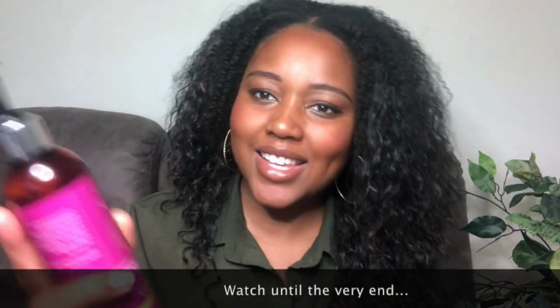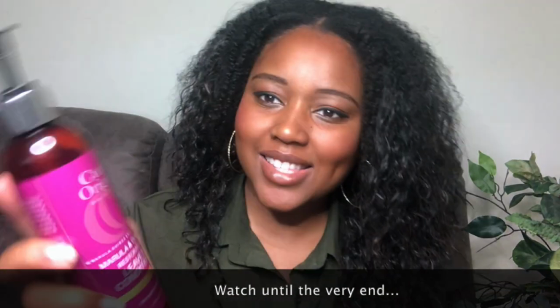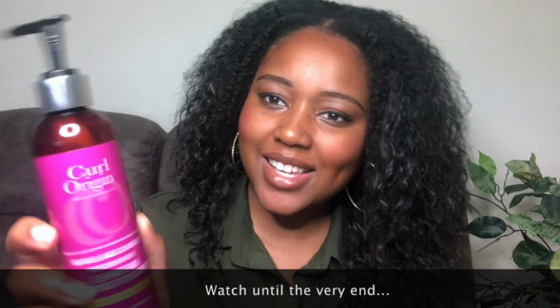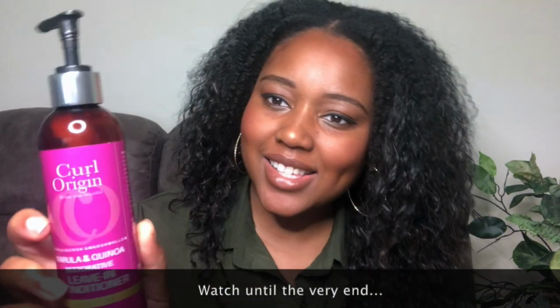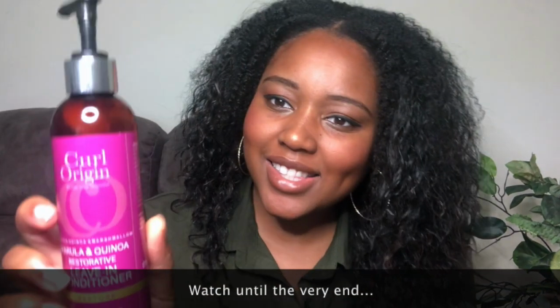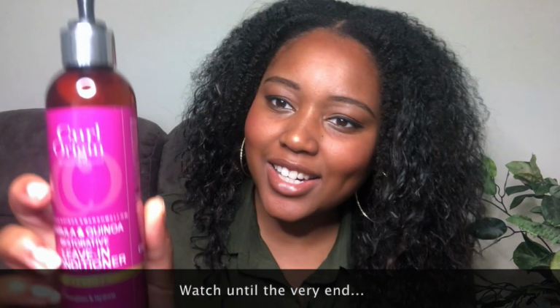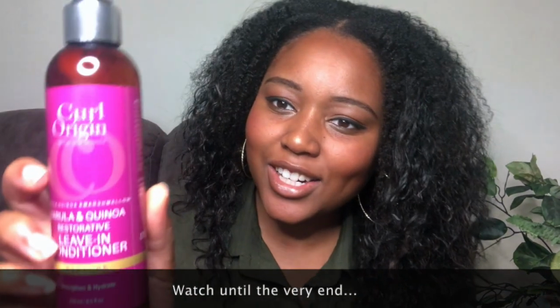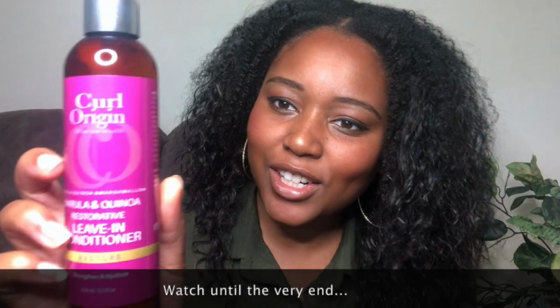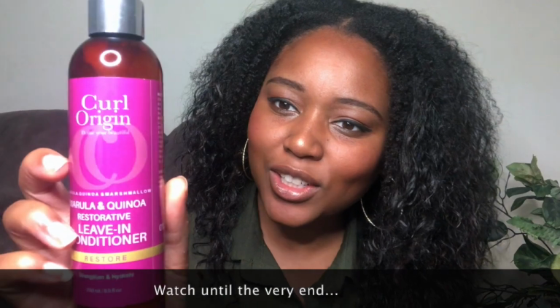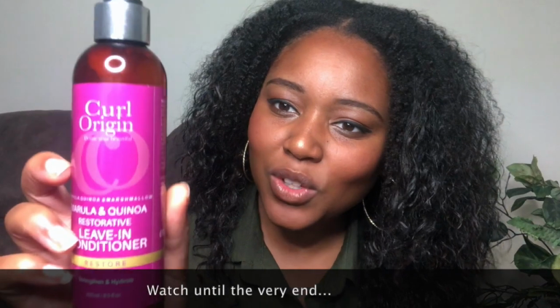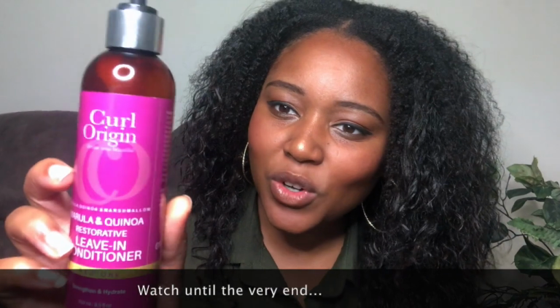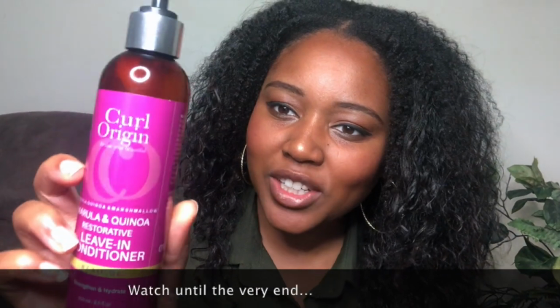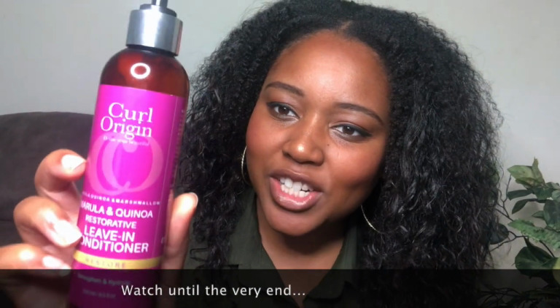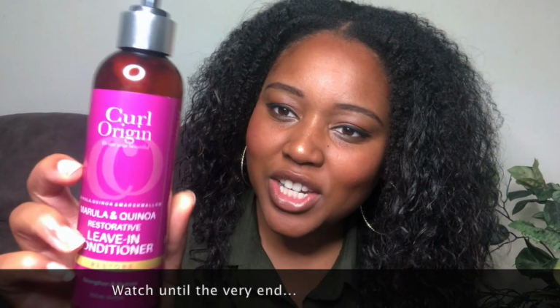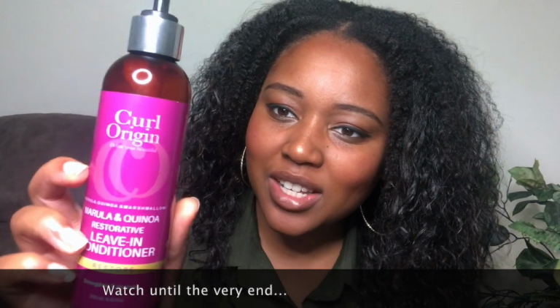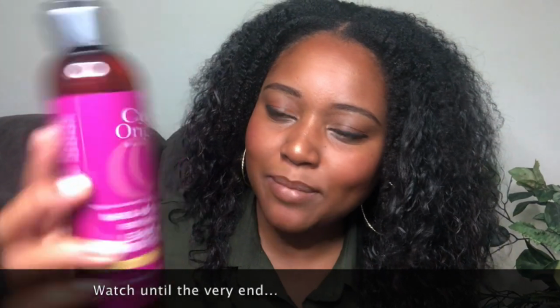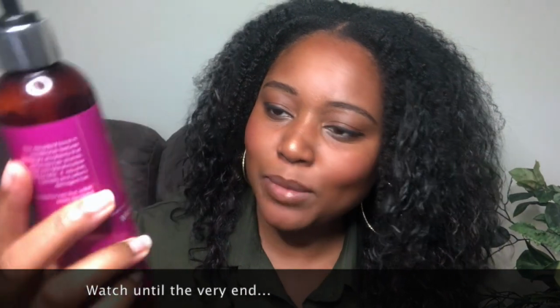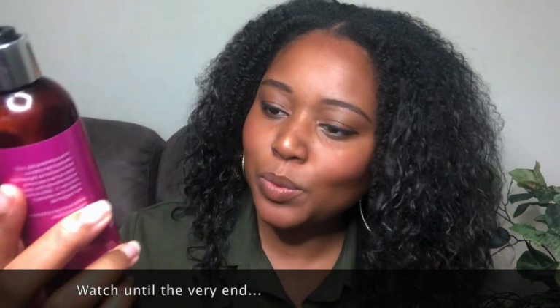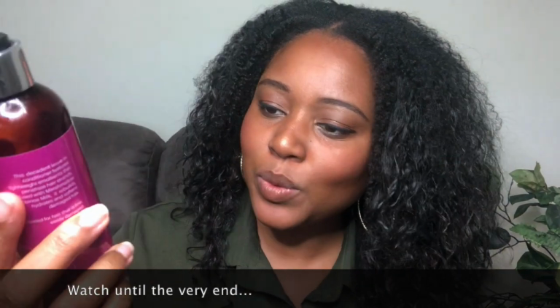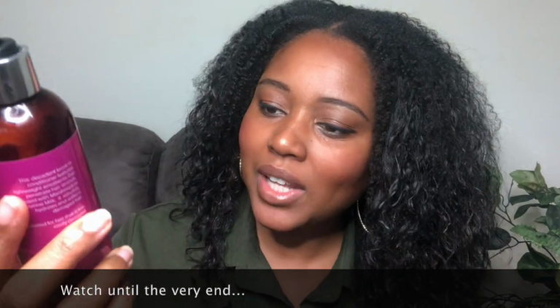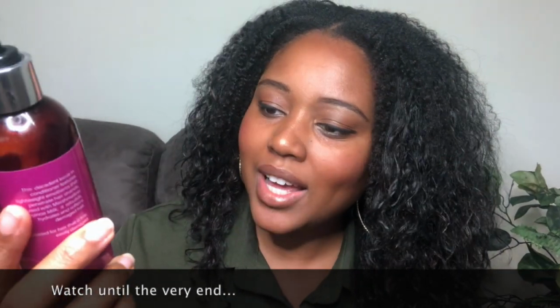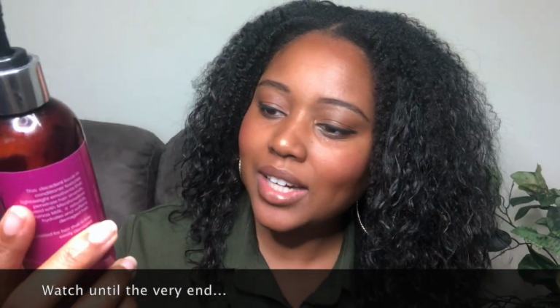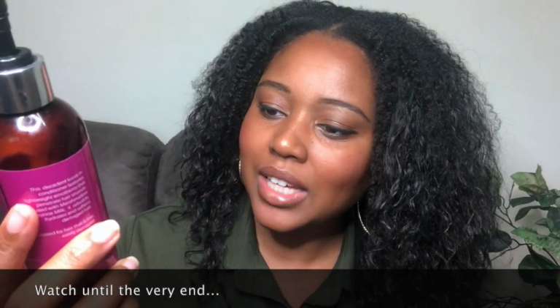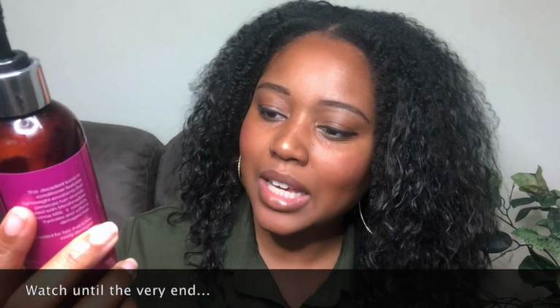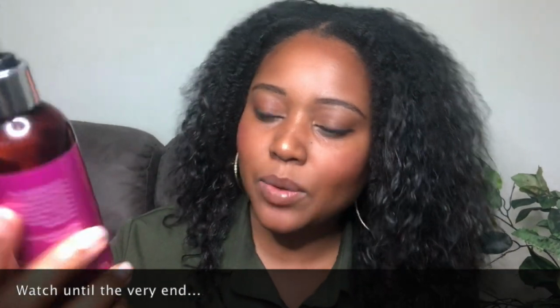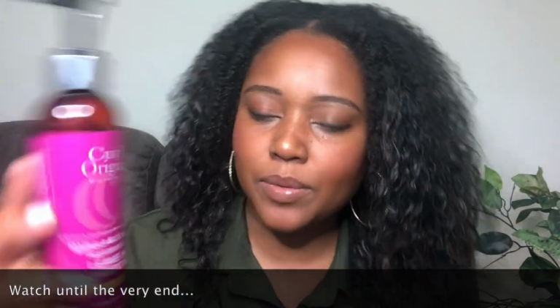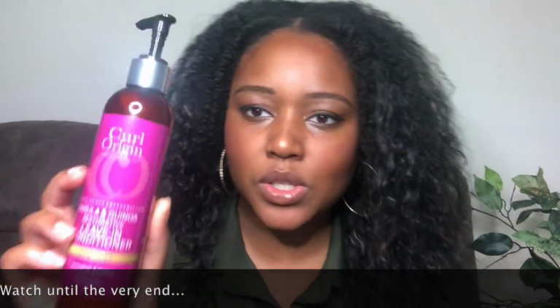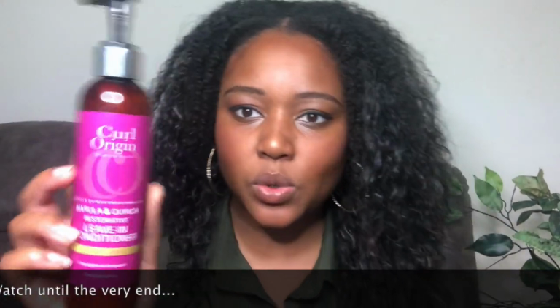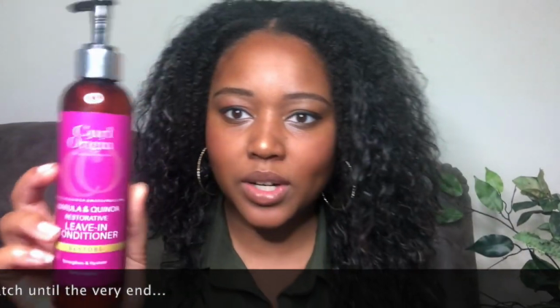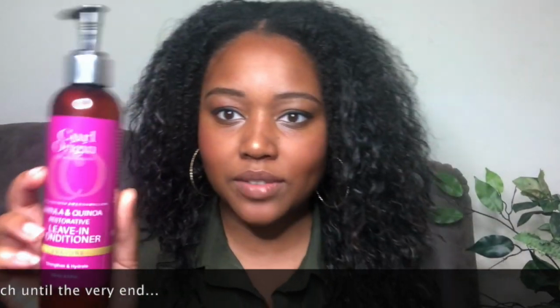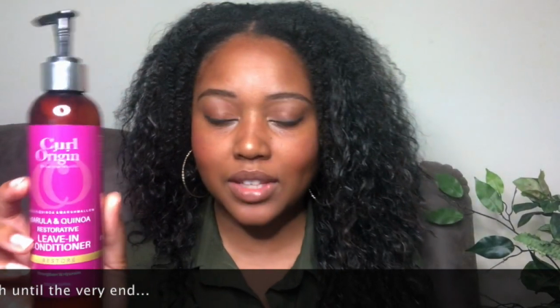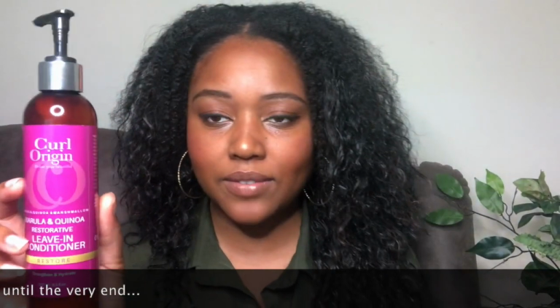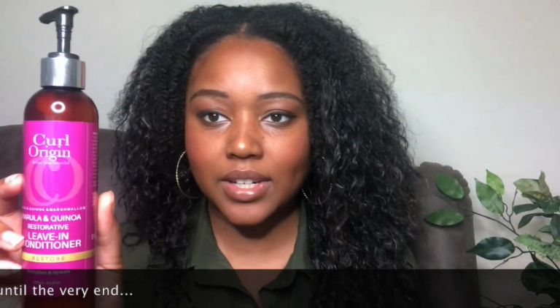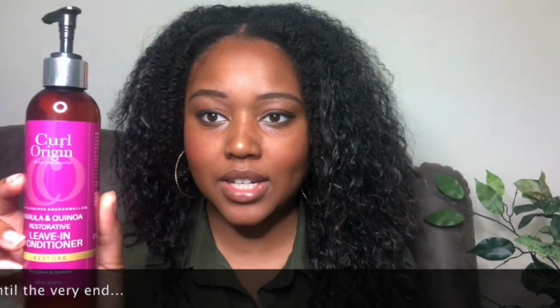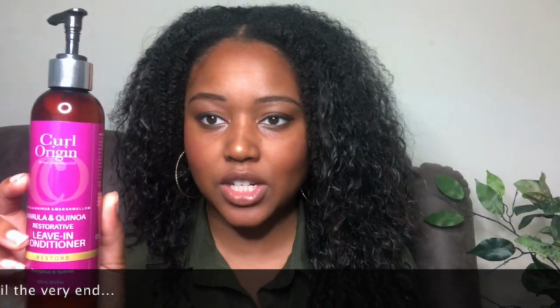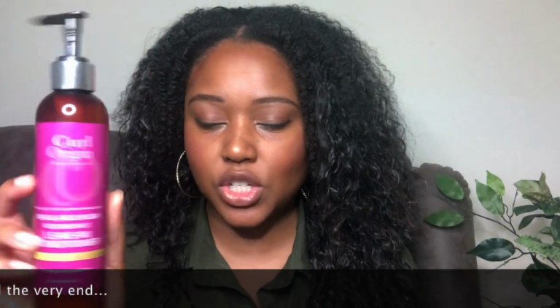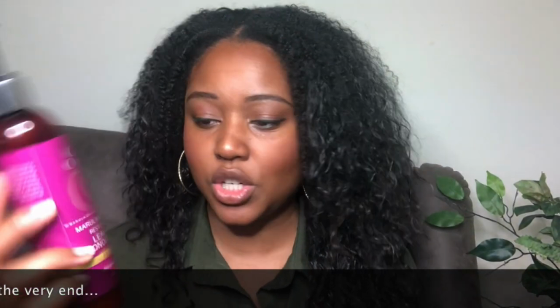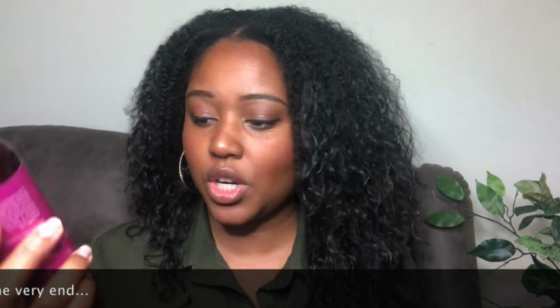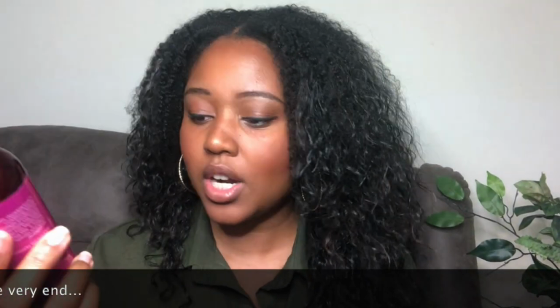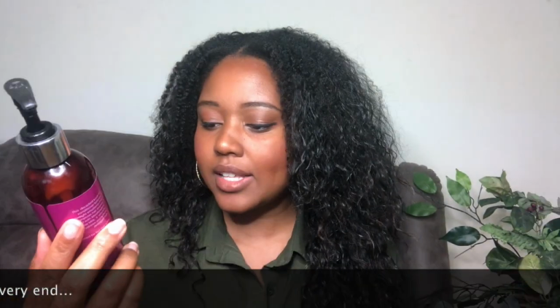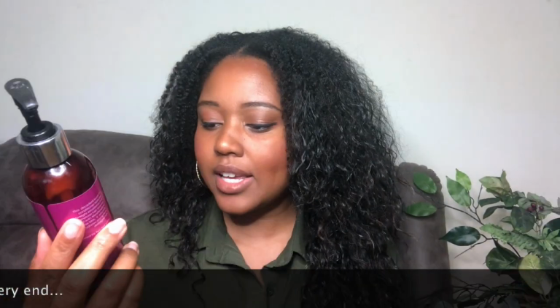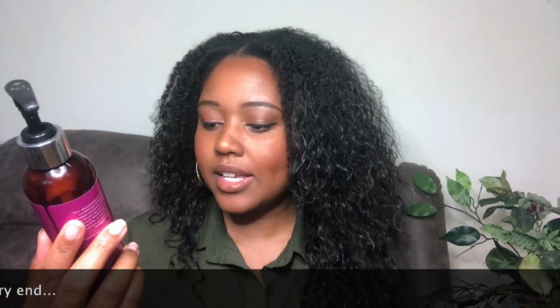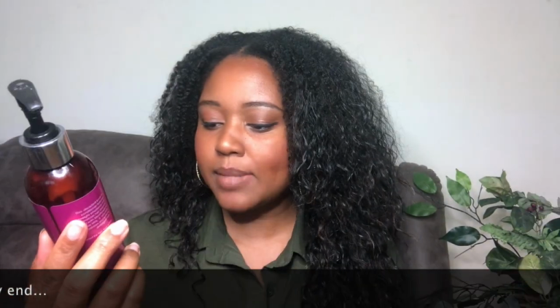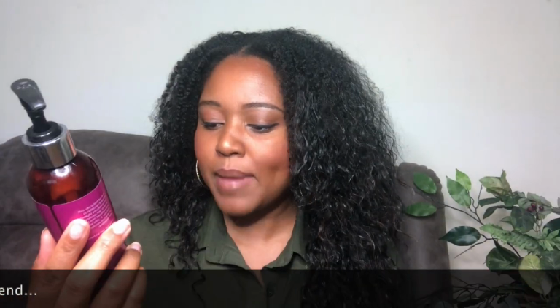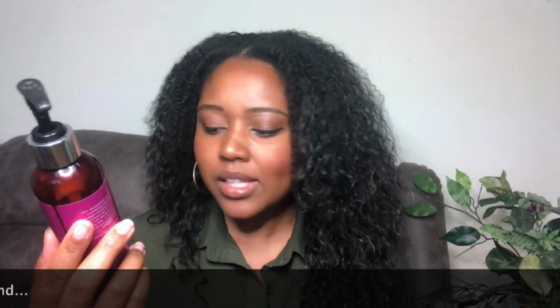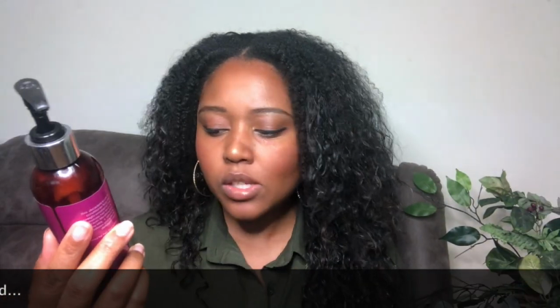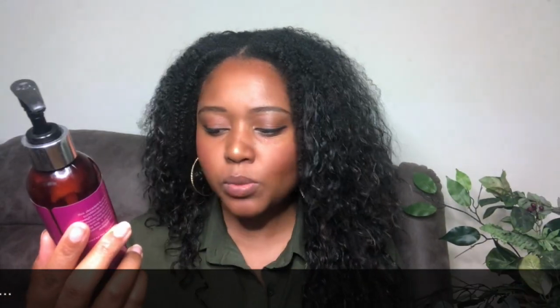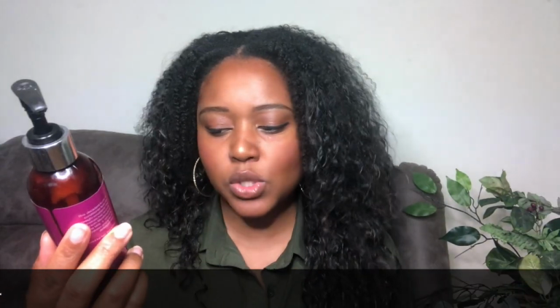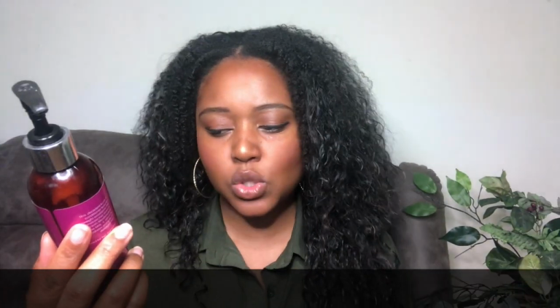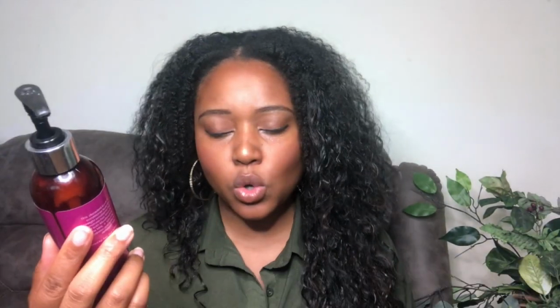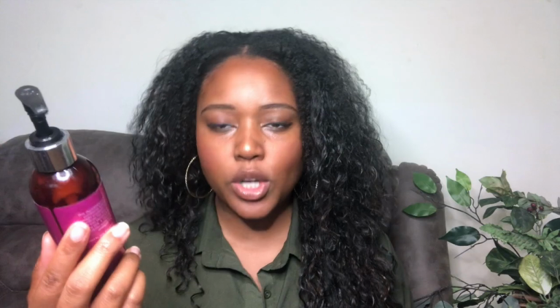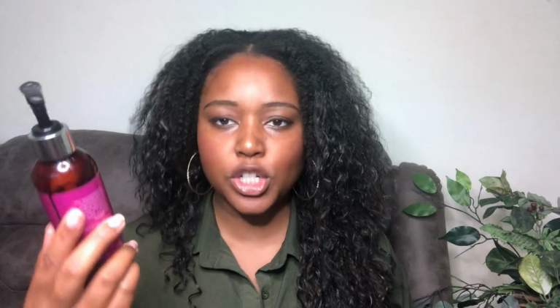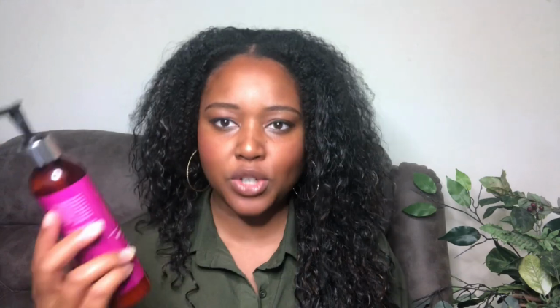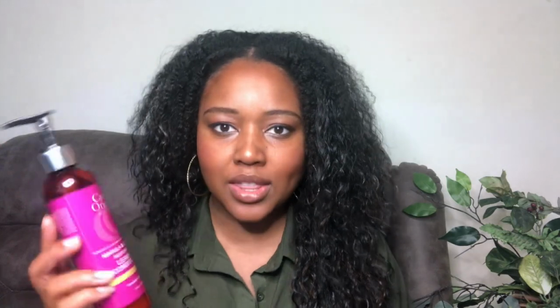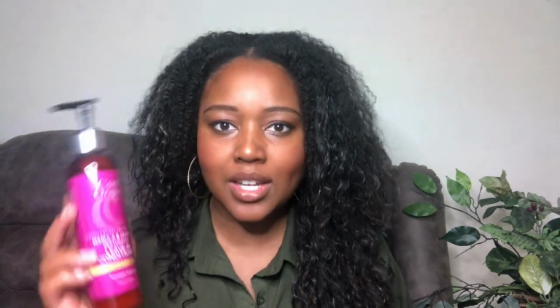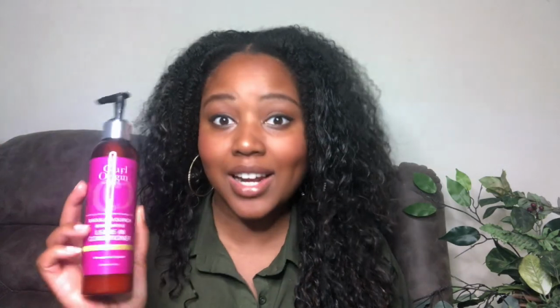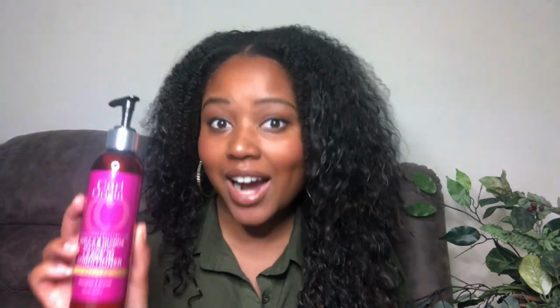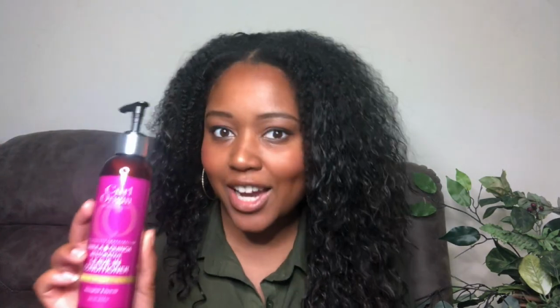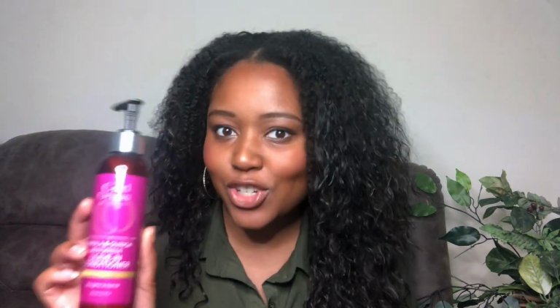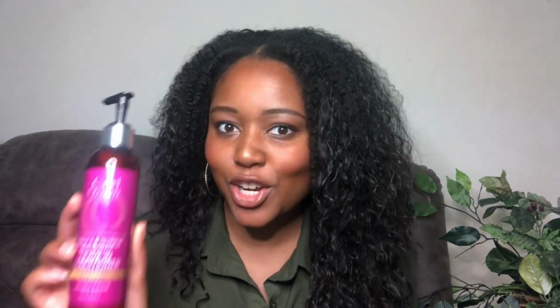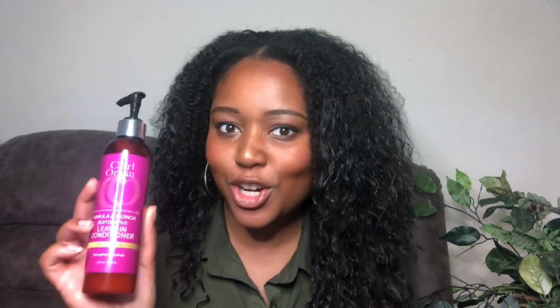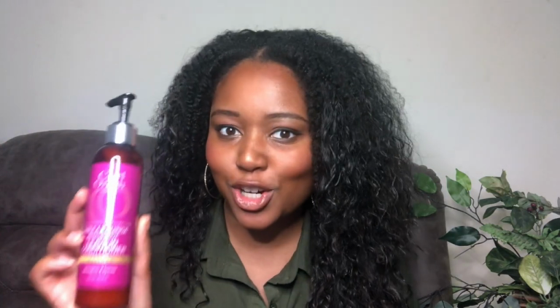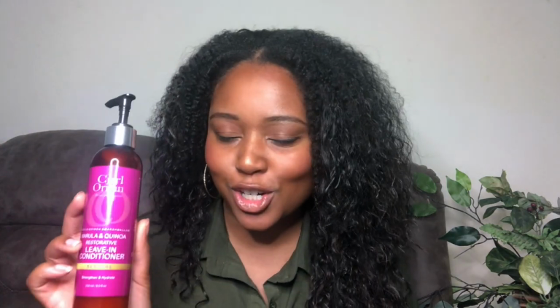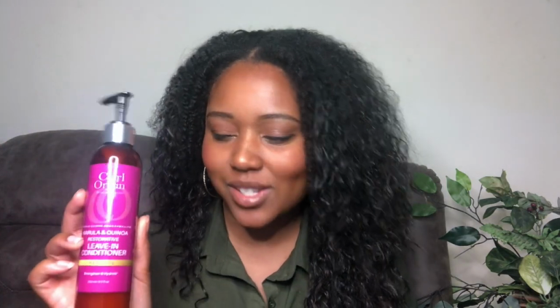This is the Curl Origin Marula and Quinoa Restorative Leave-In Conditioner. It is meant to restore, strengthen, and hydrate your curls.